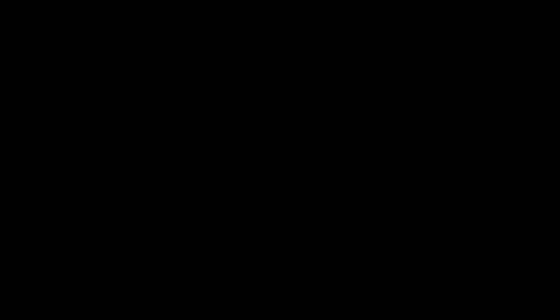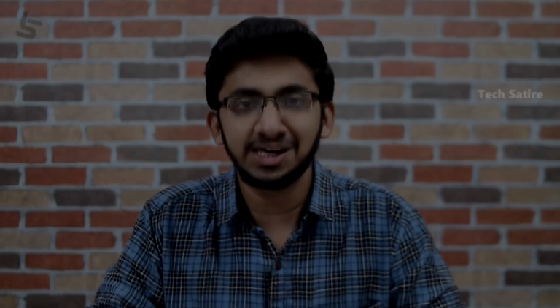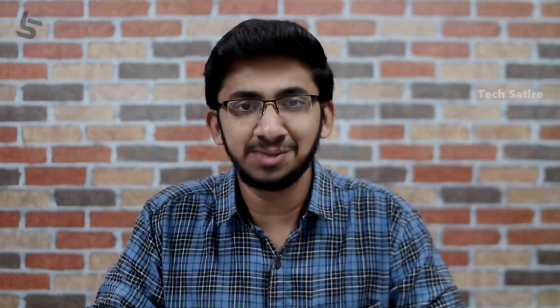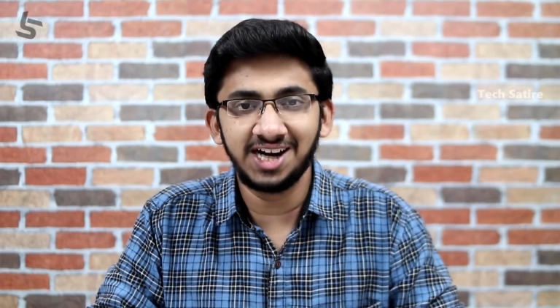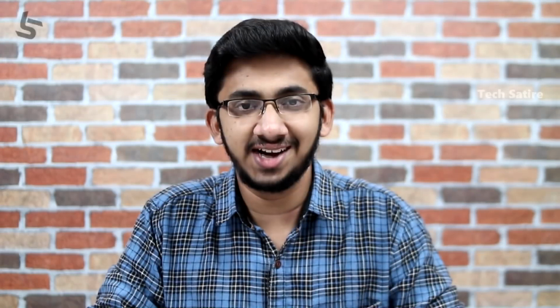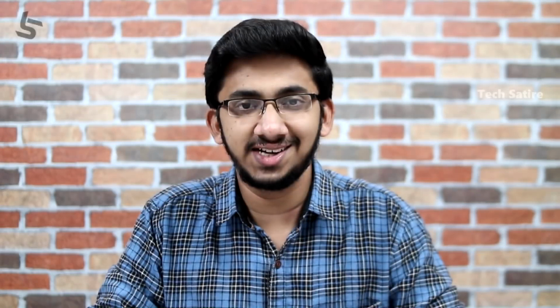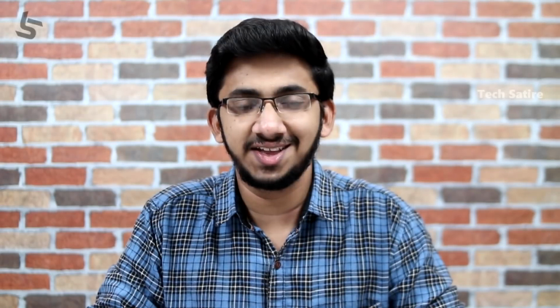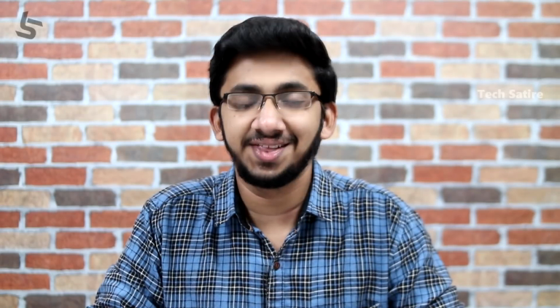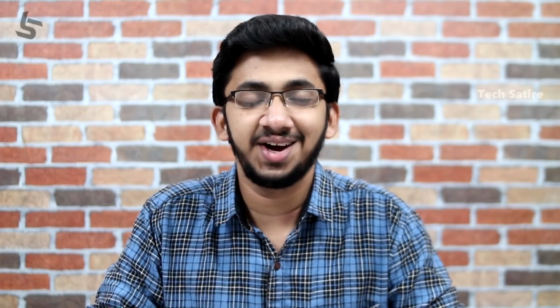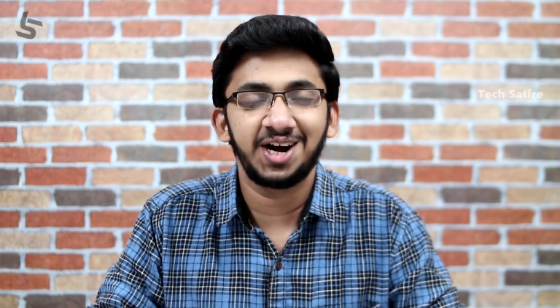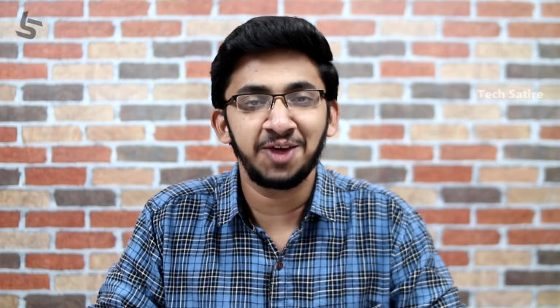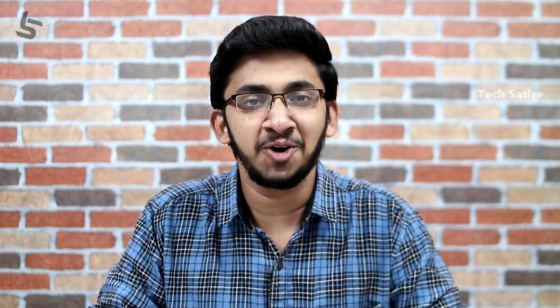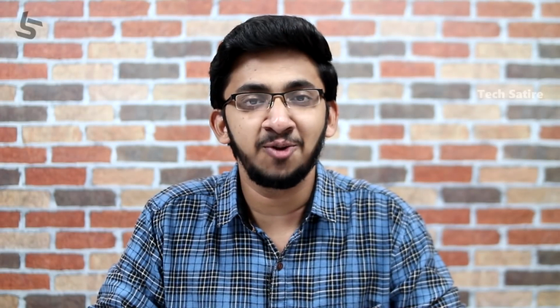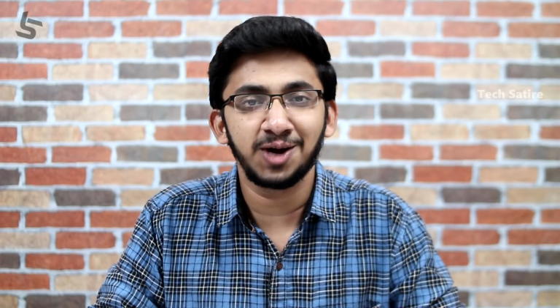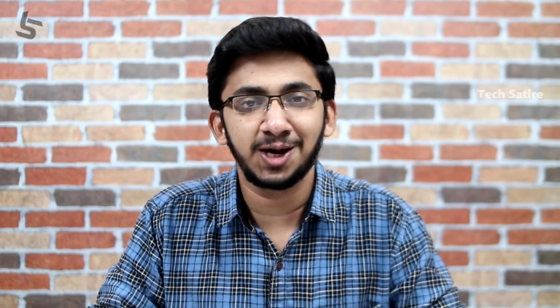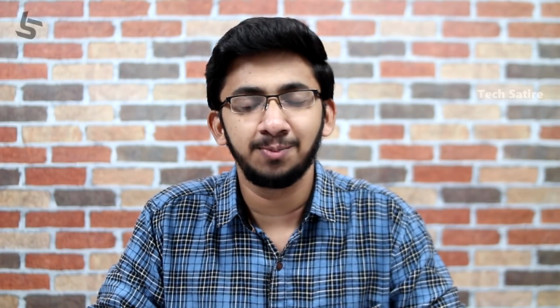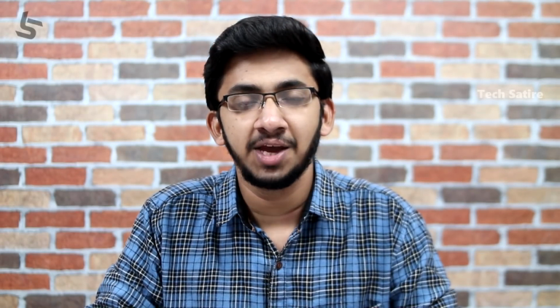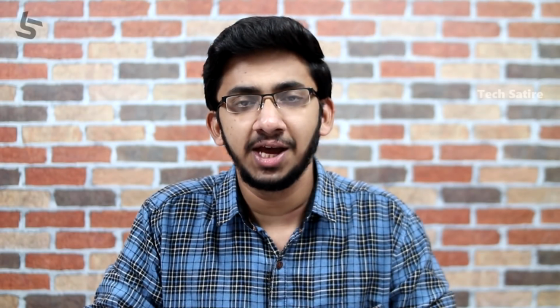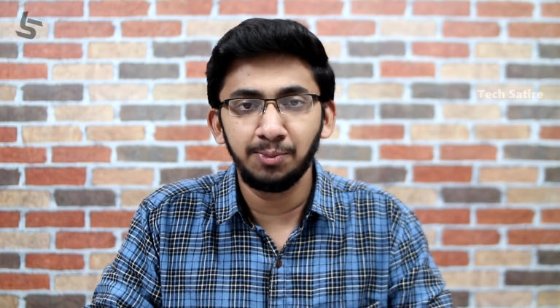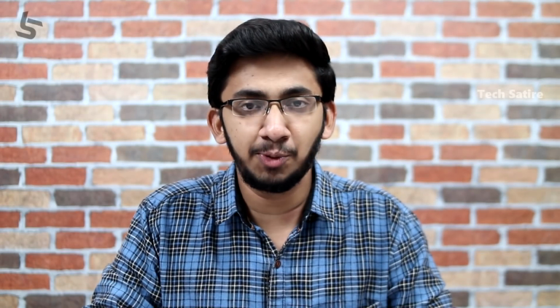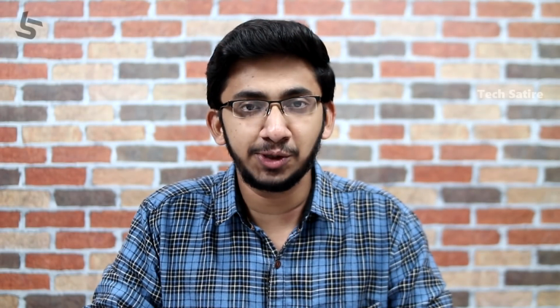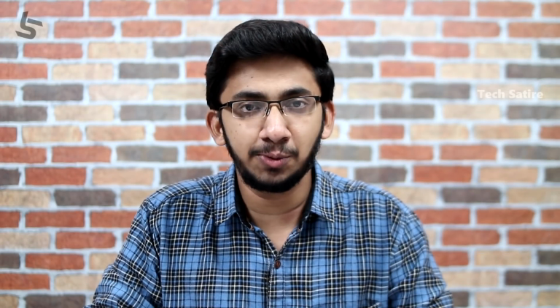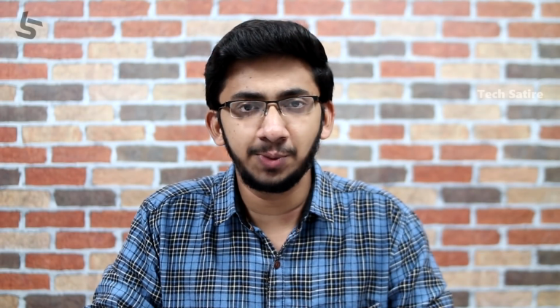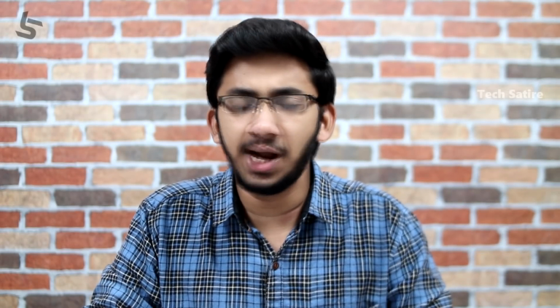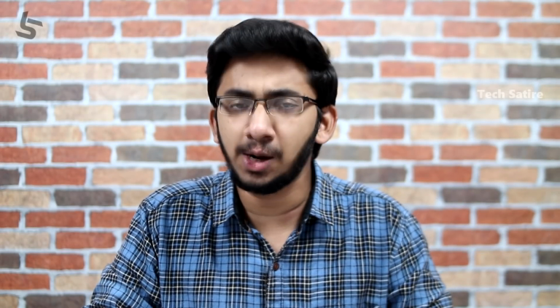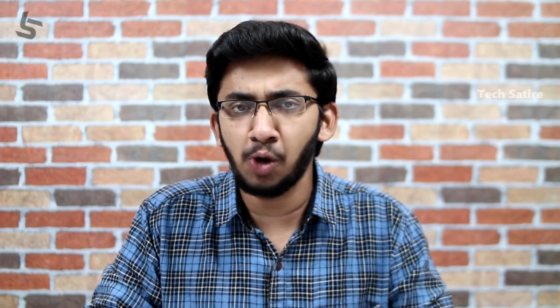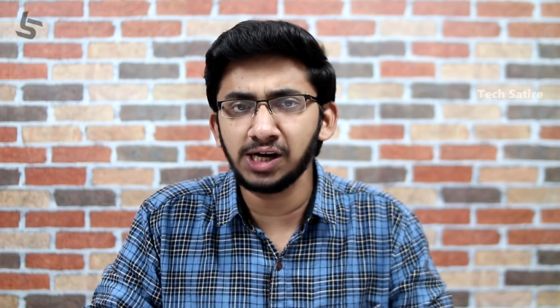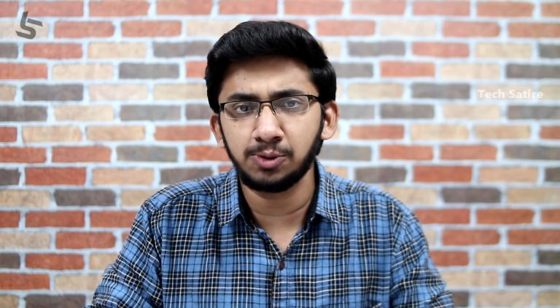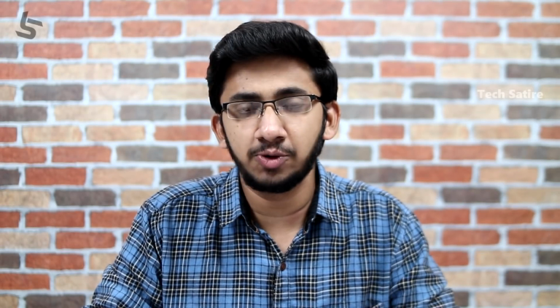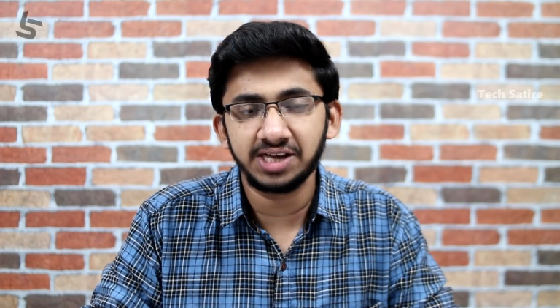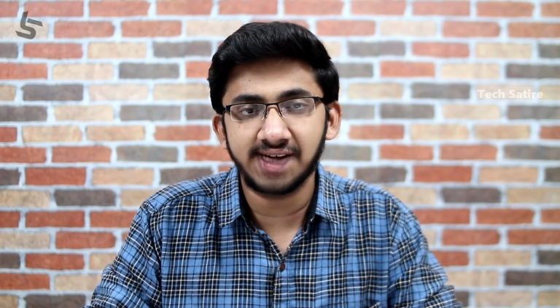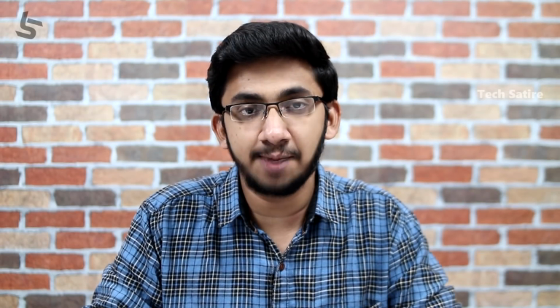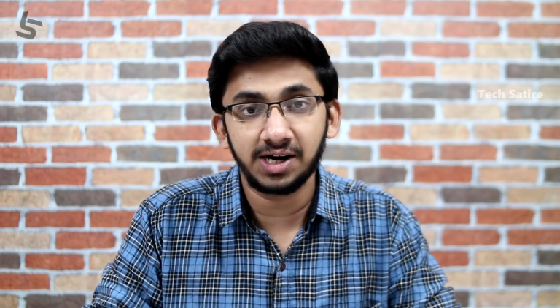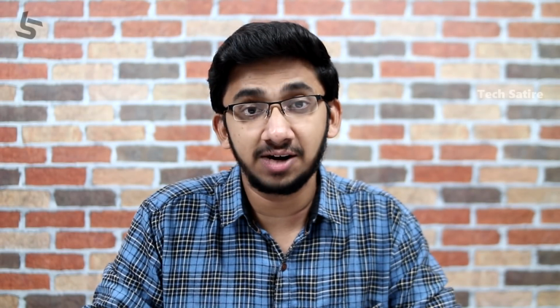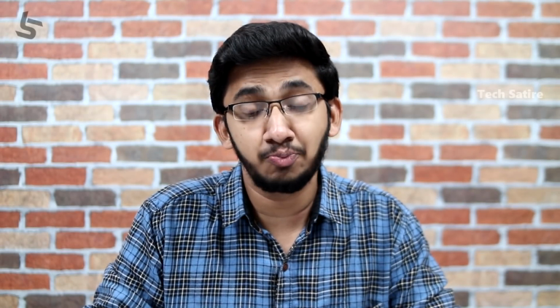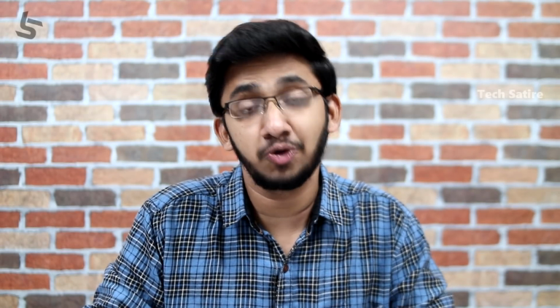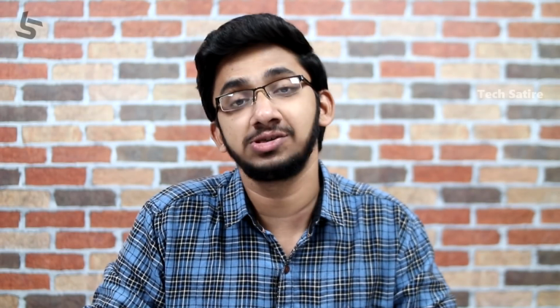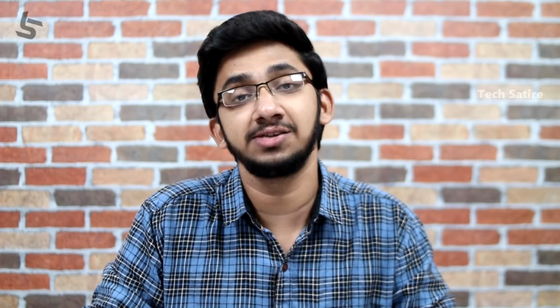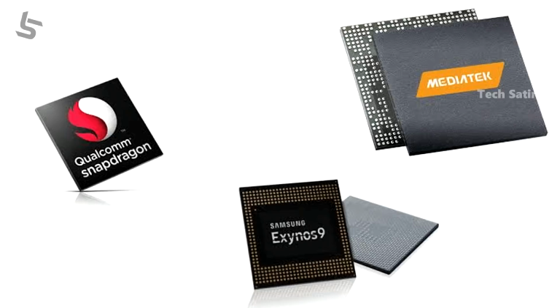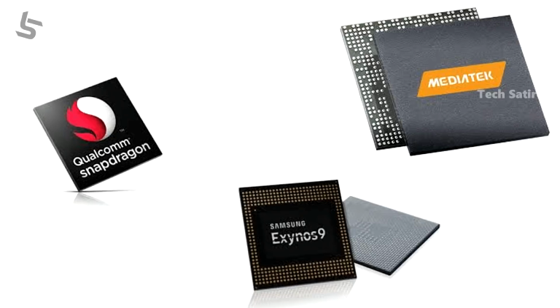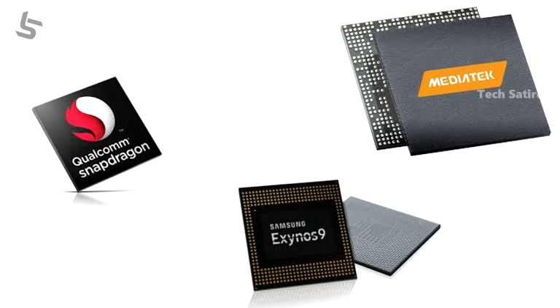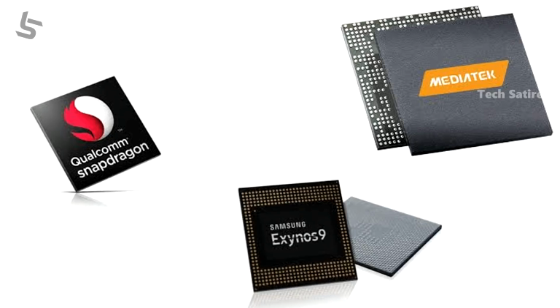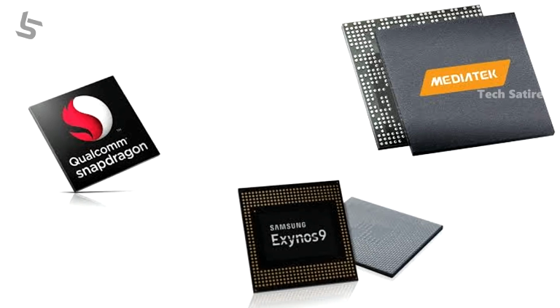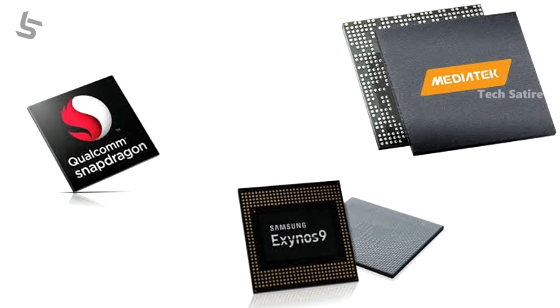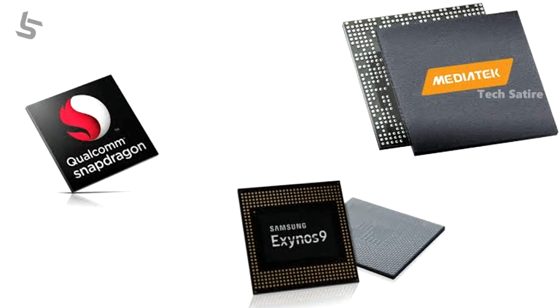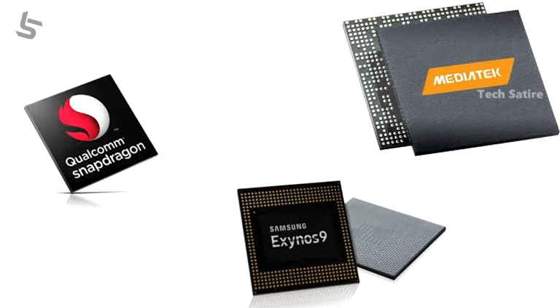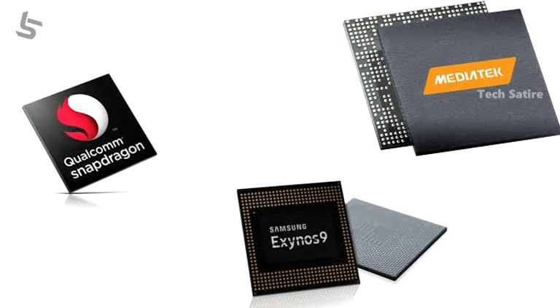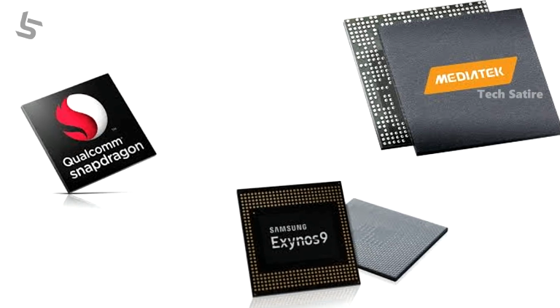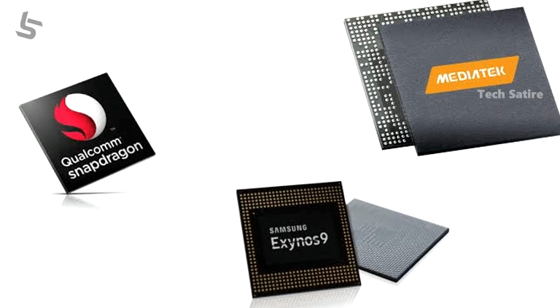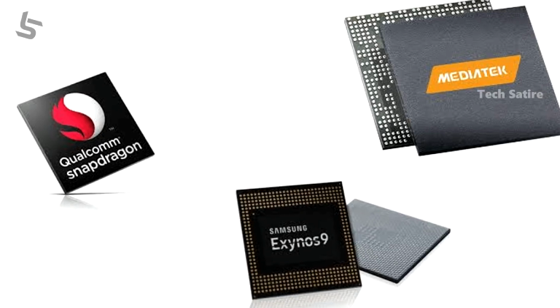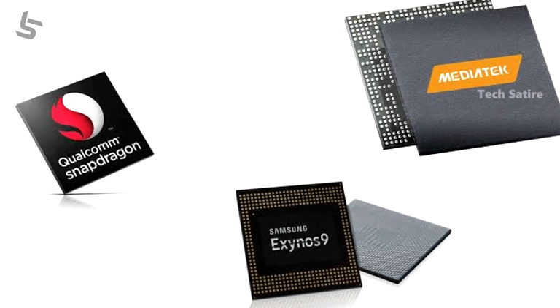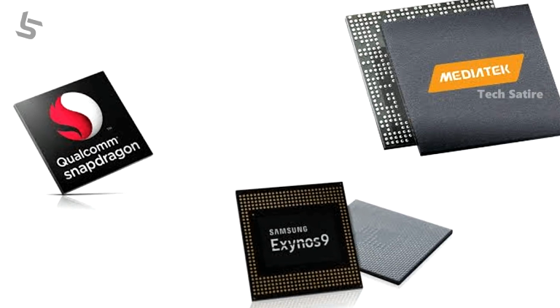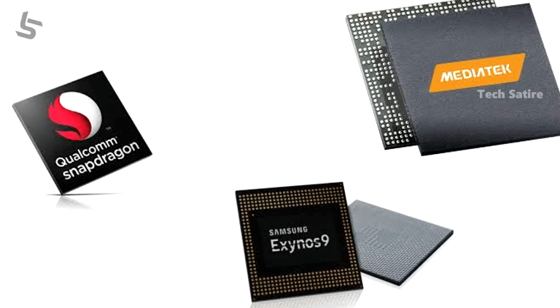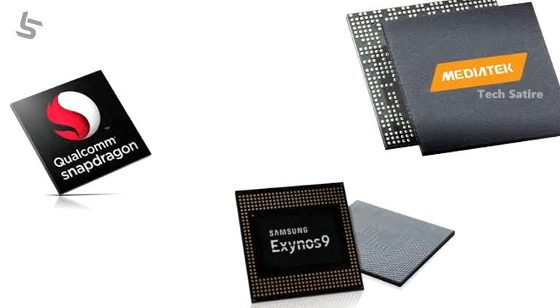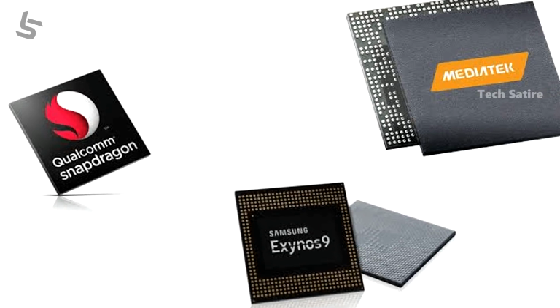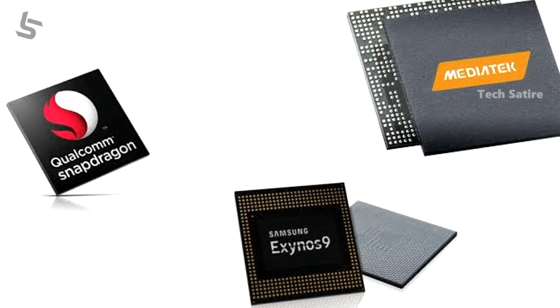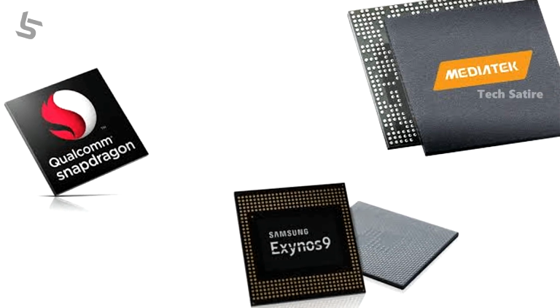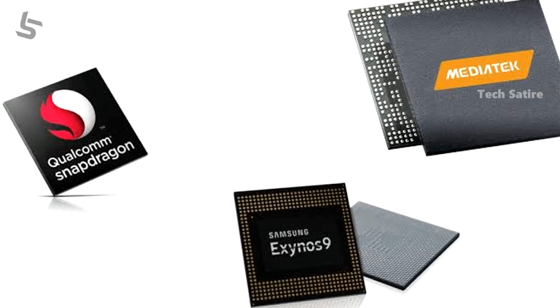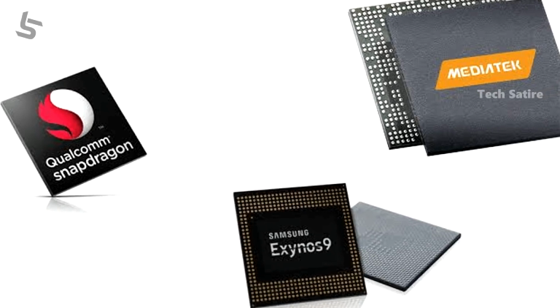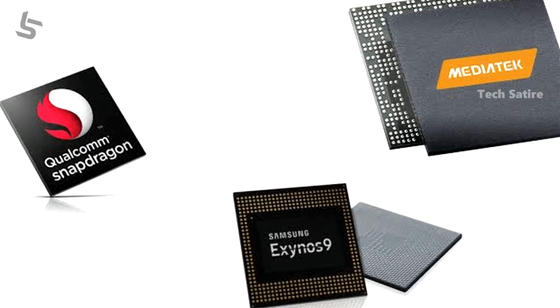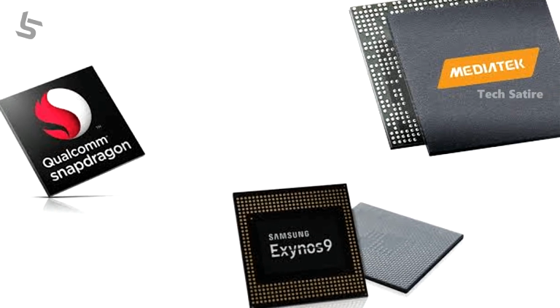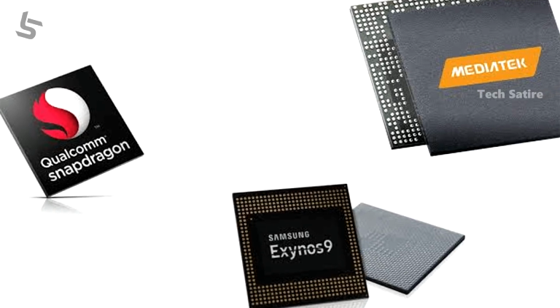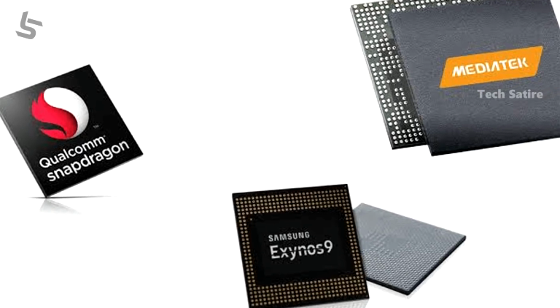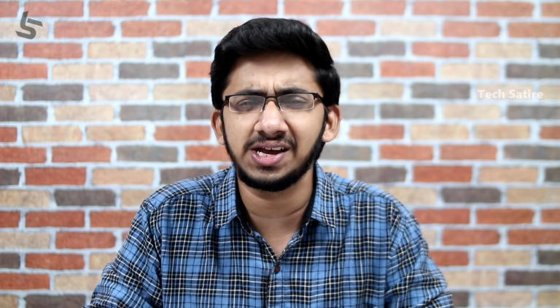Hello everyone, welcome to this video. We have to talk about Qualcomm, Snapdragon, Mediatek, Exynos, and Android phones.